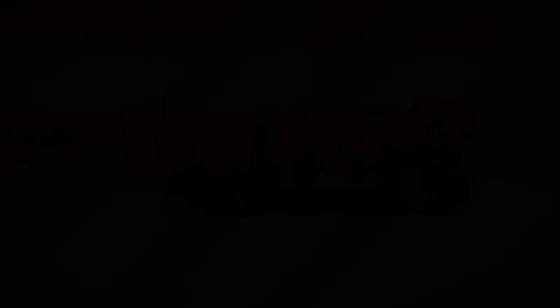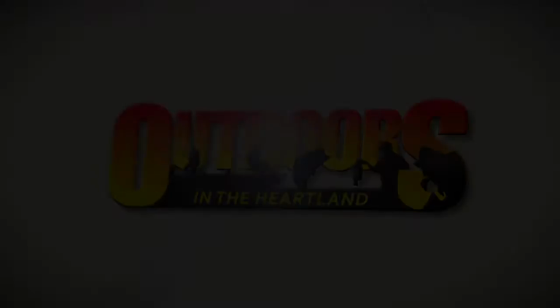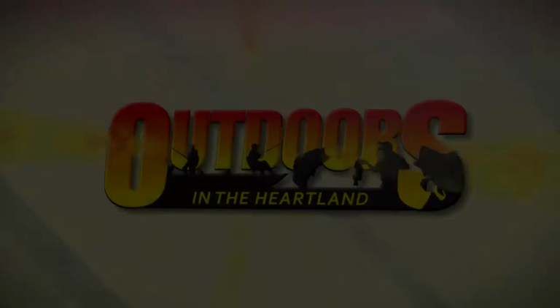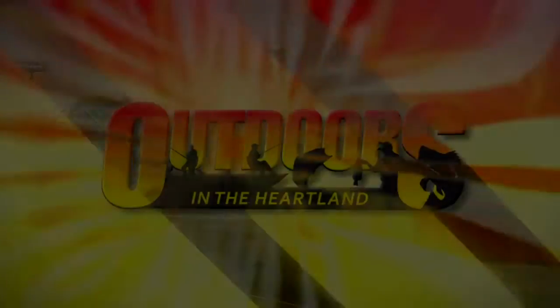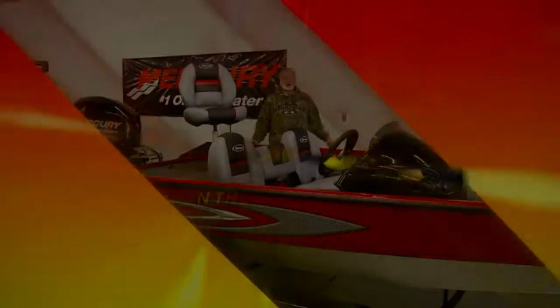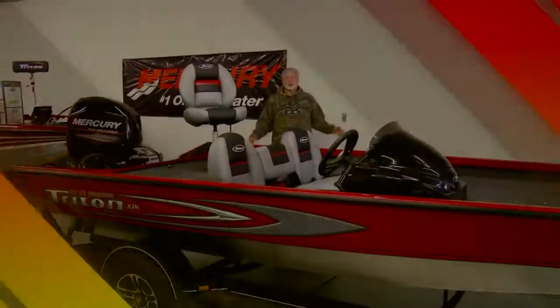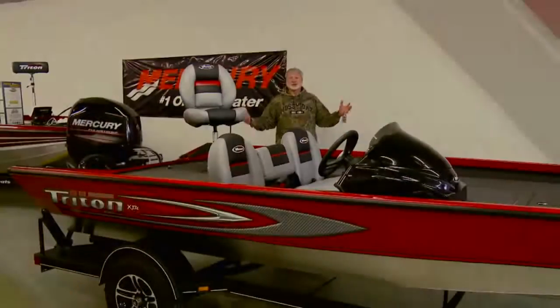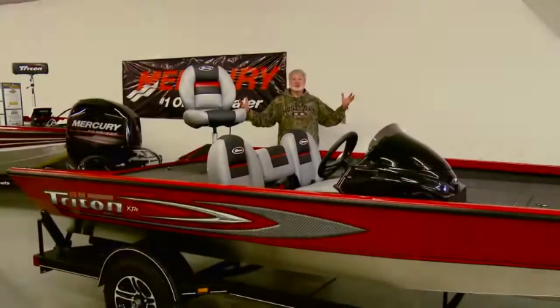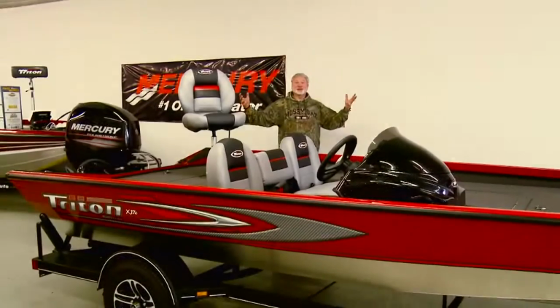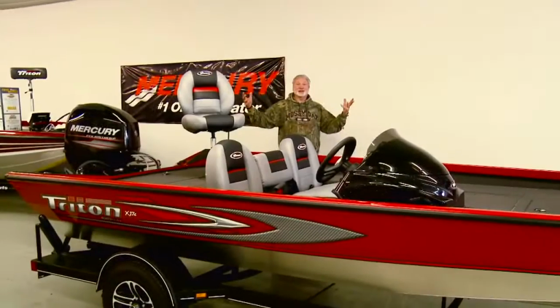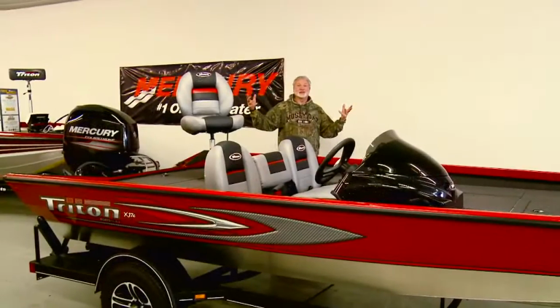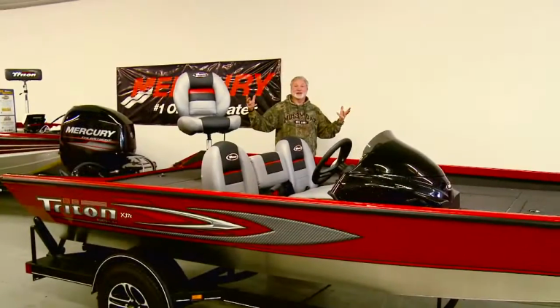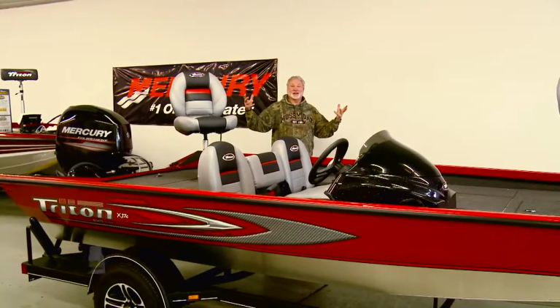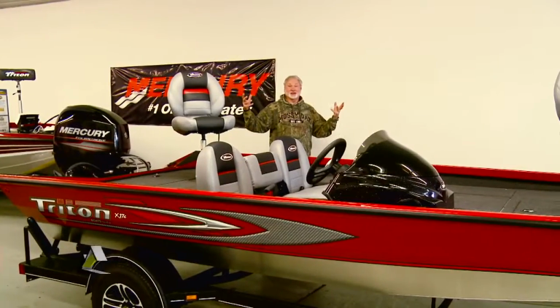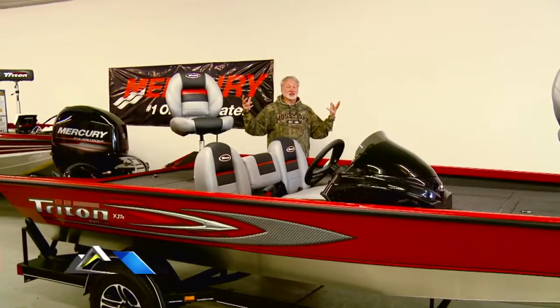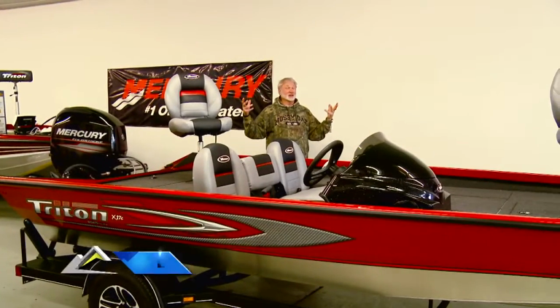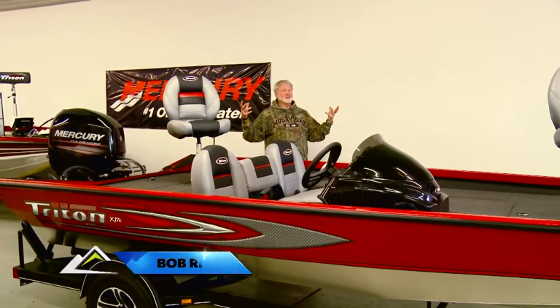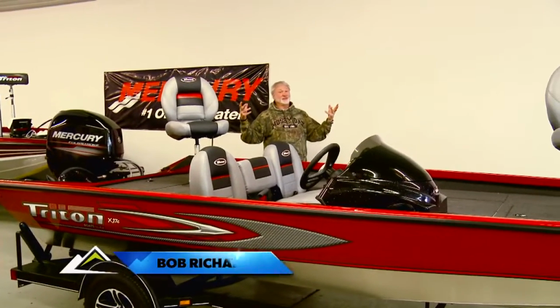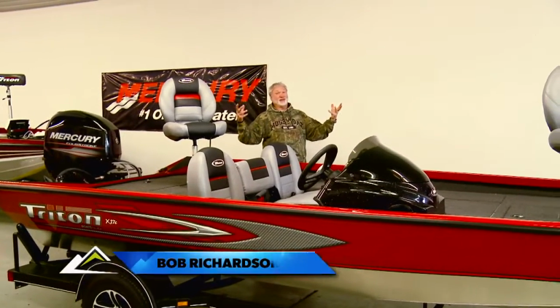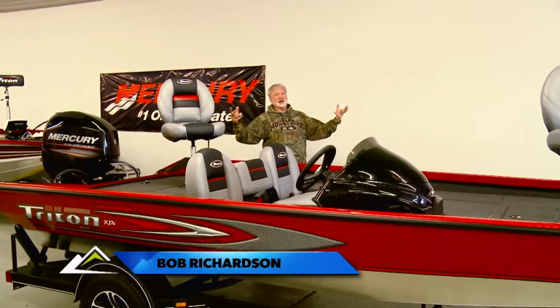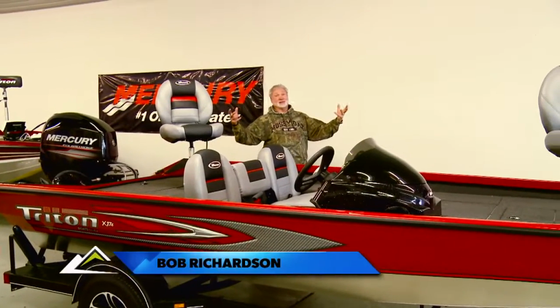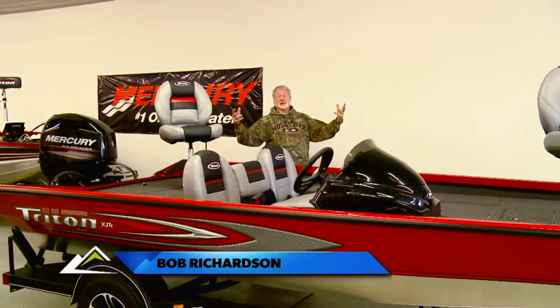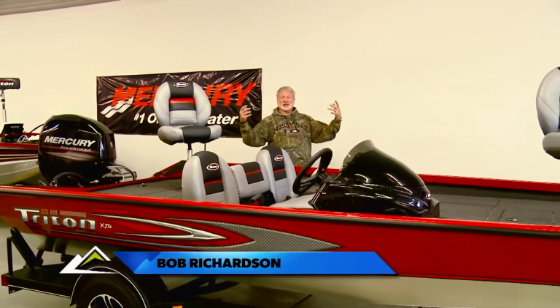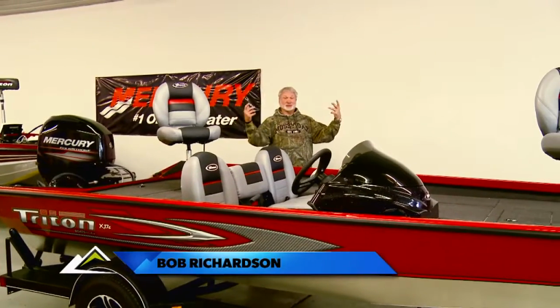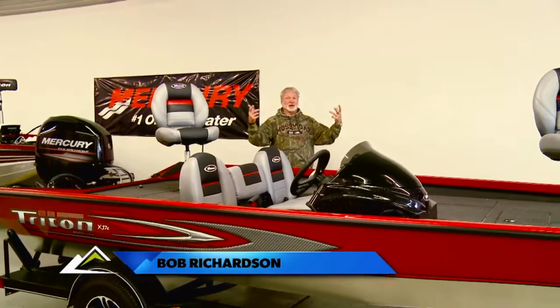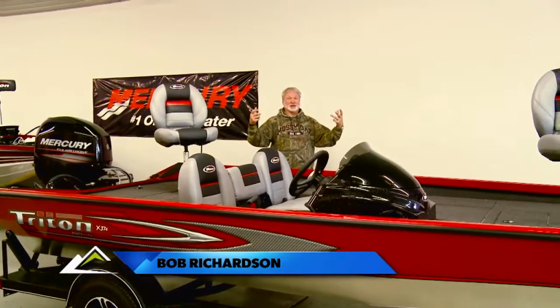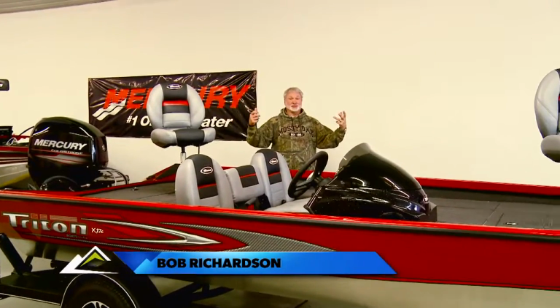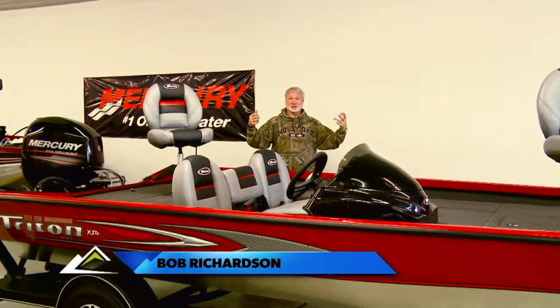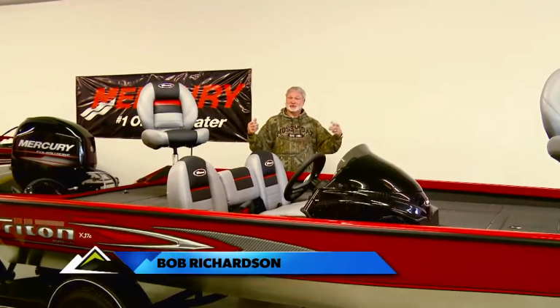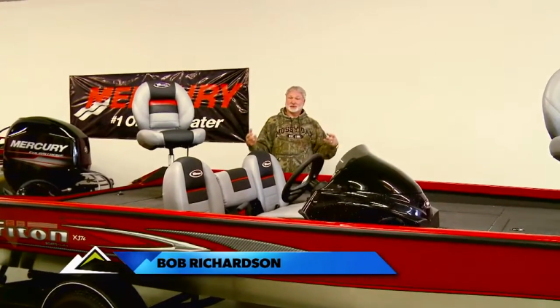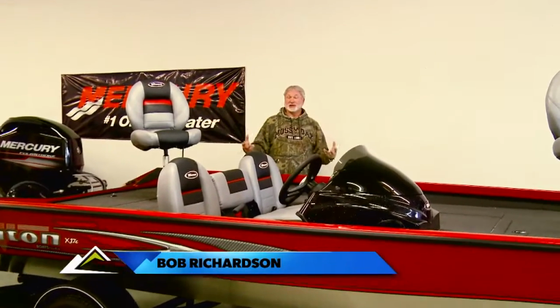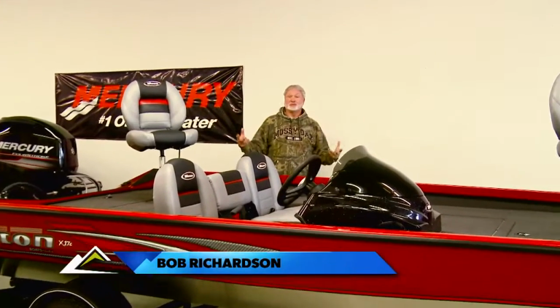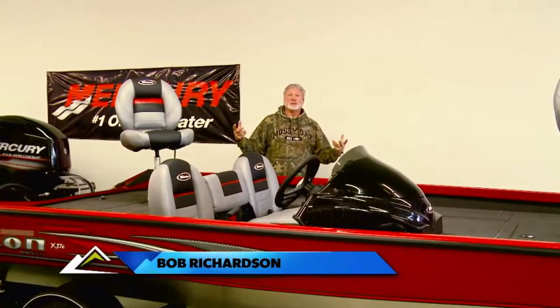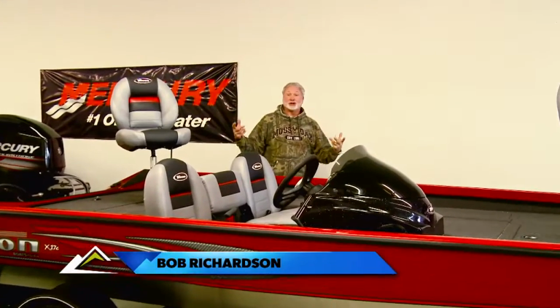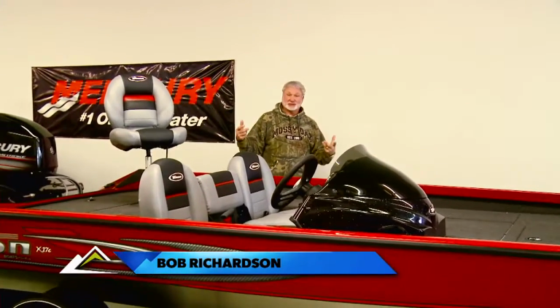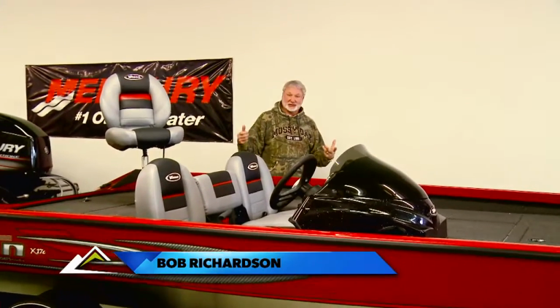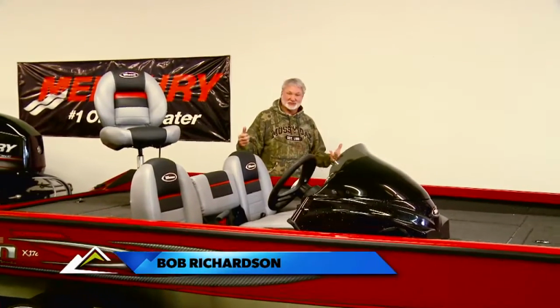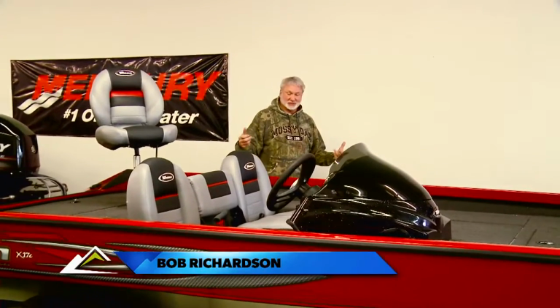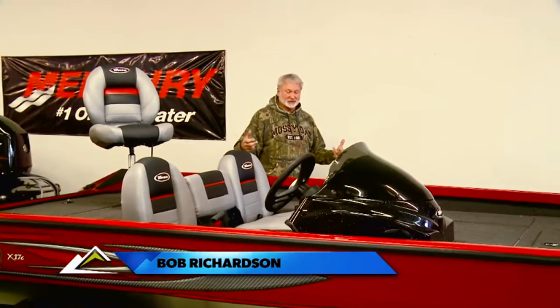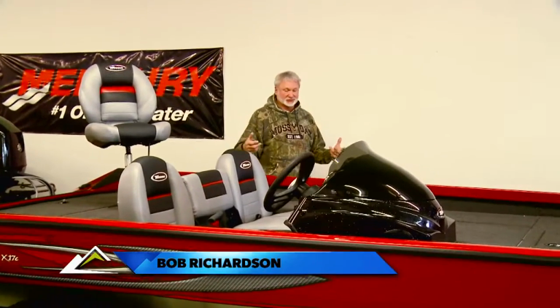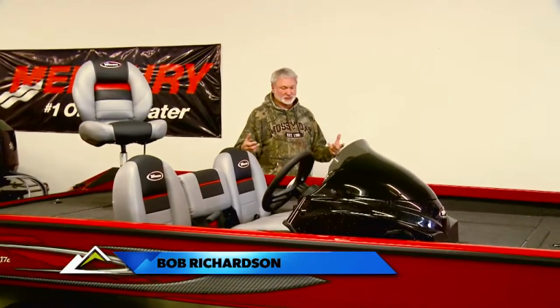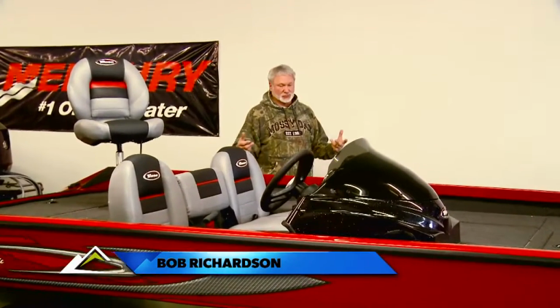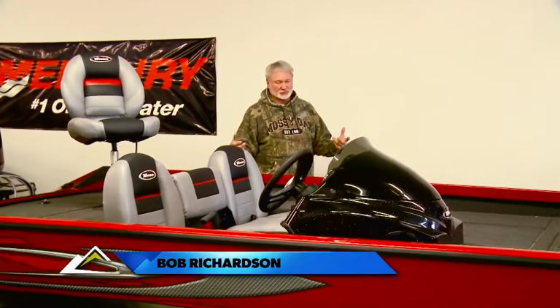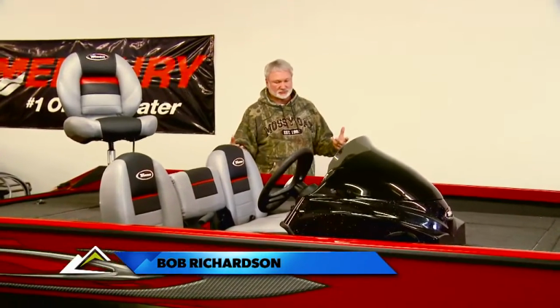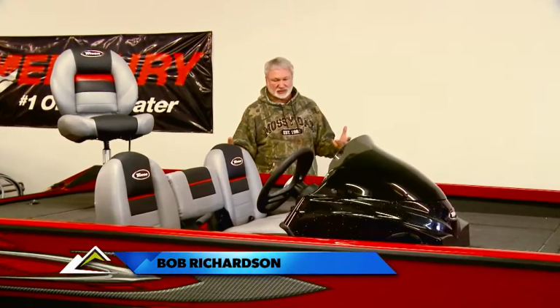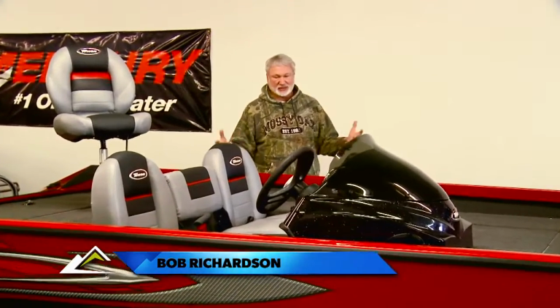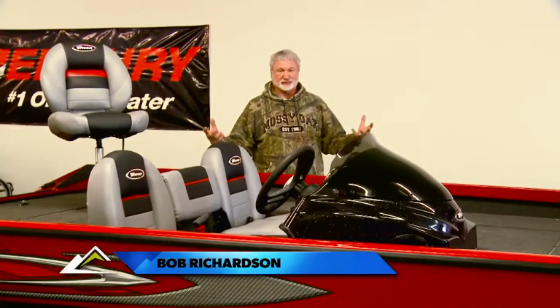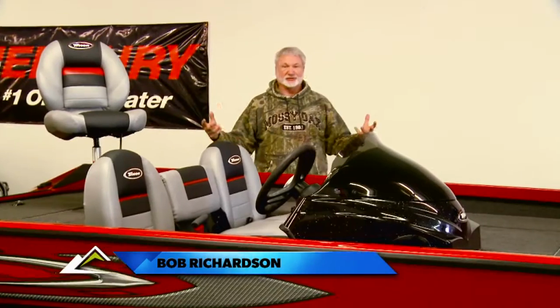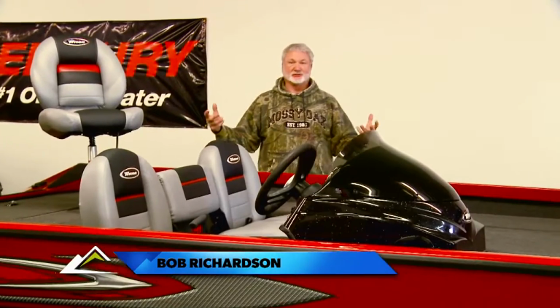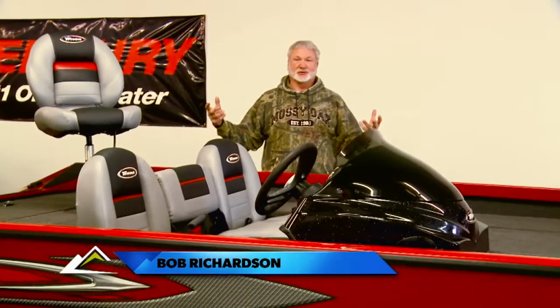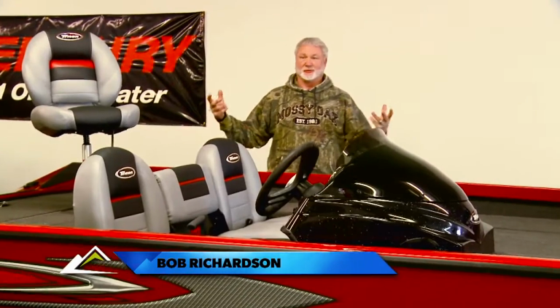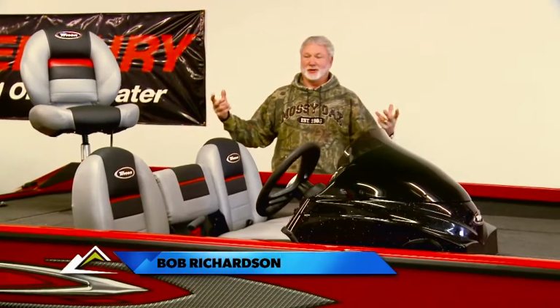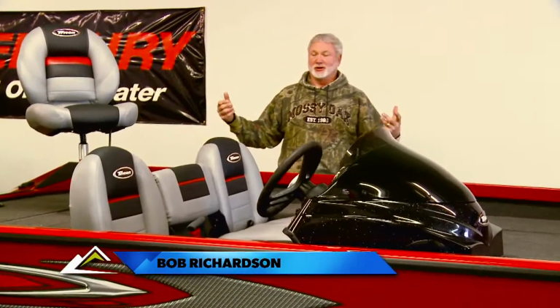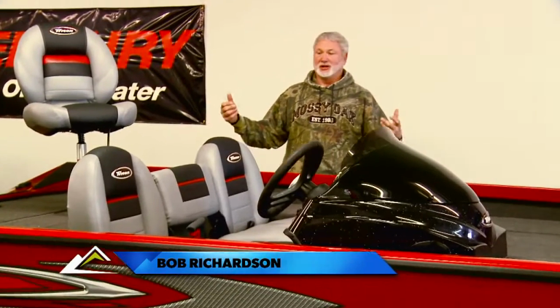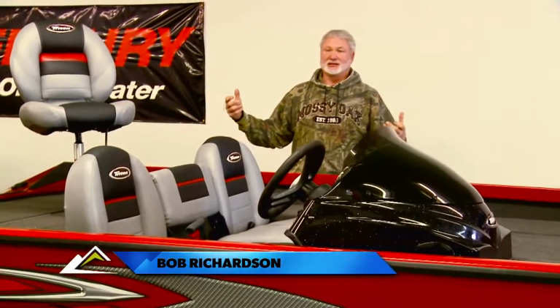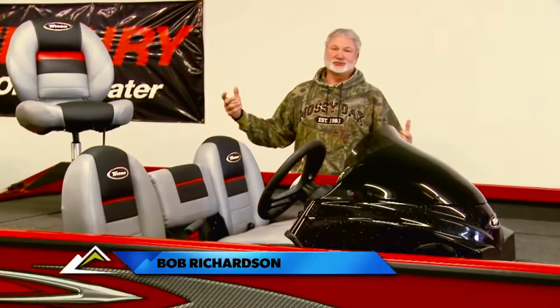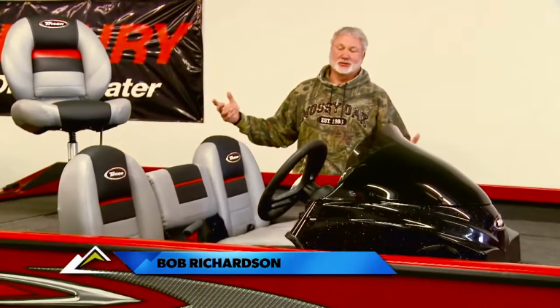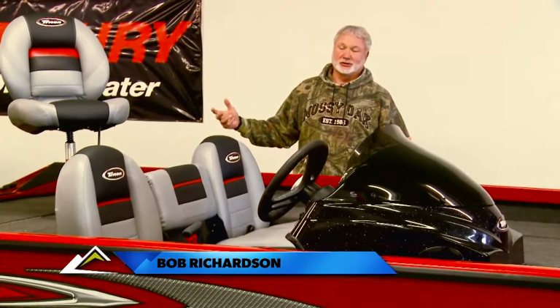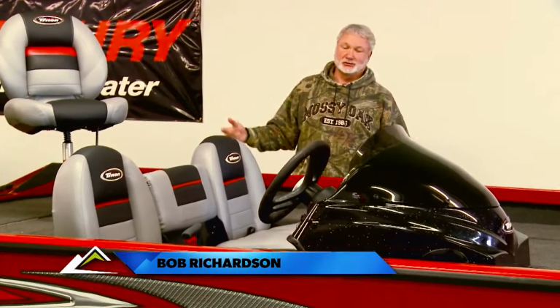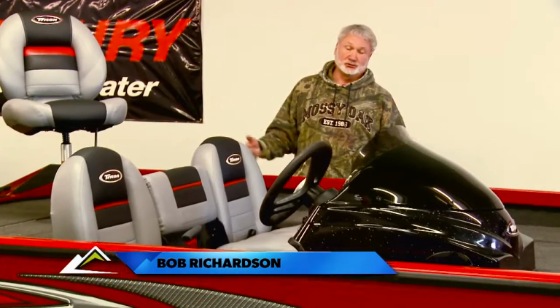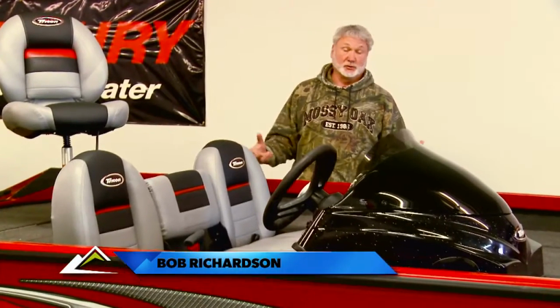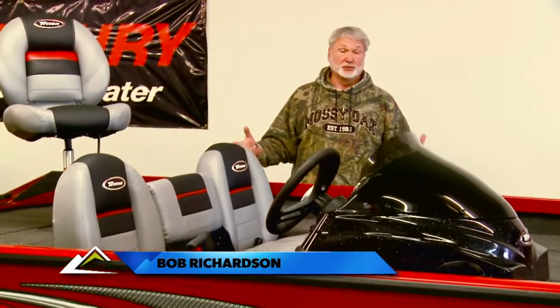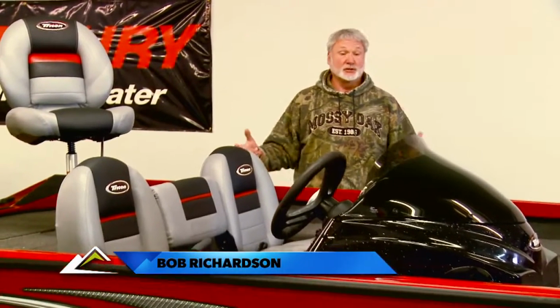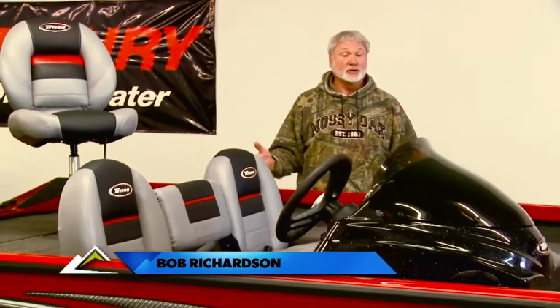As you've seen today, some fiberglass bass boats become multi-species boats — catfish, walleye, saugers, spoonbills.